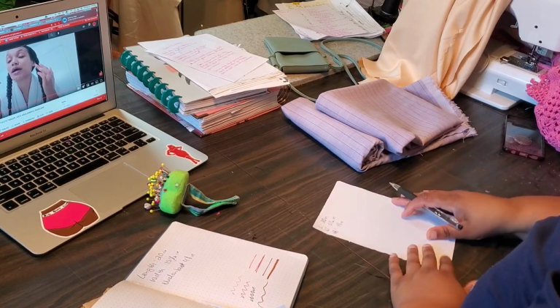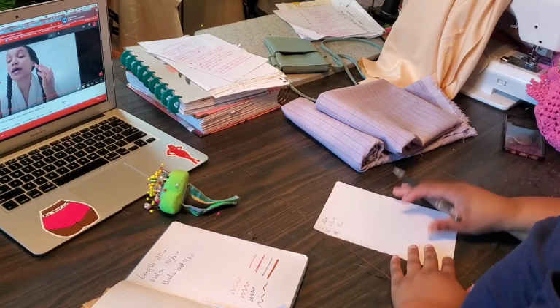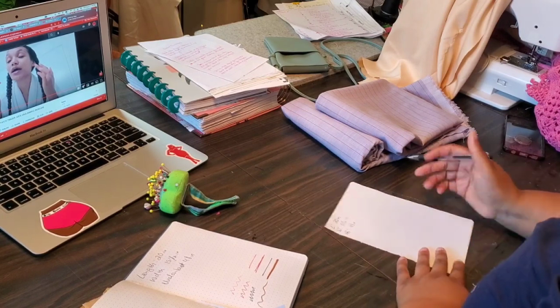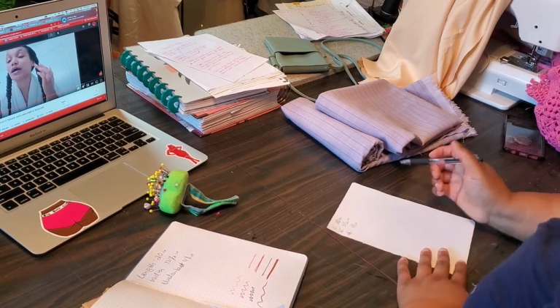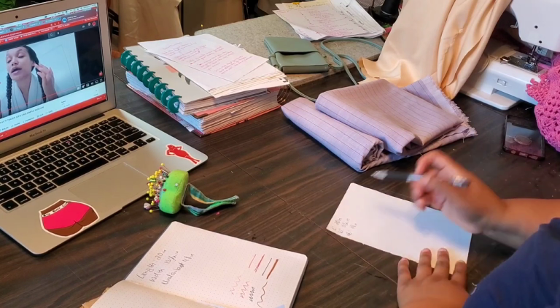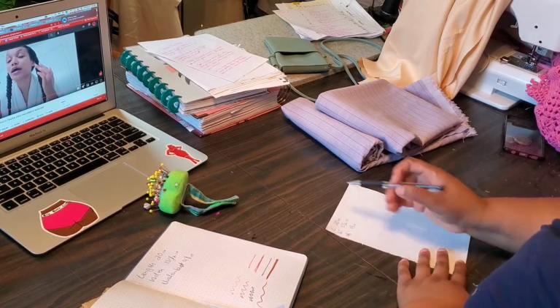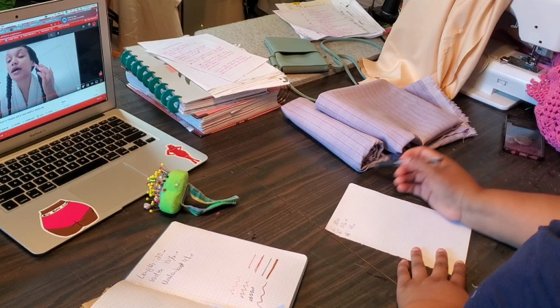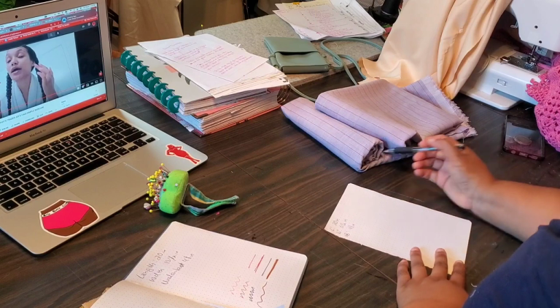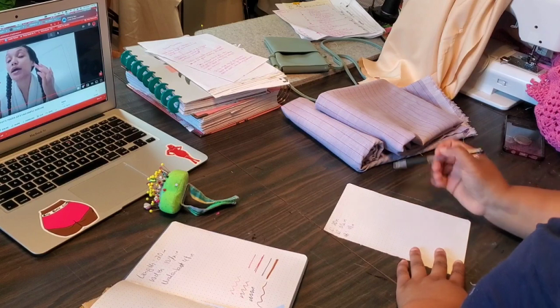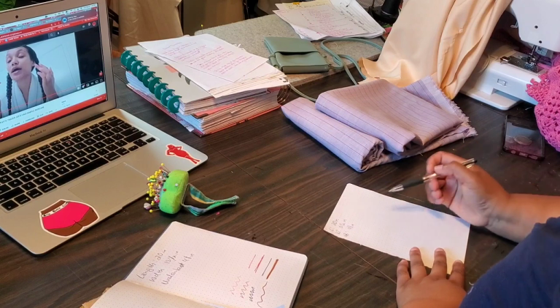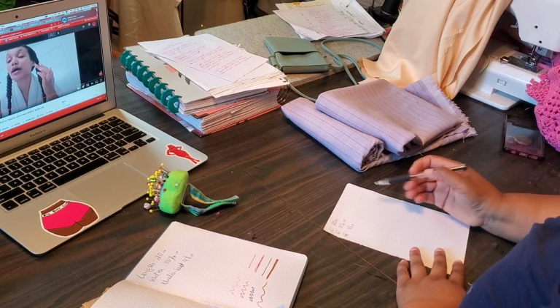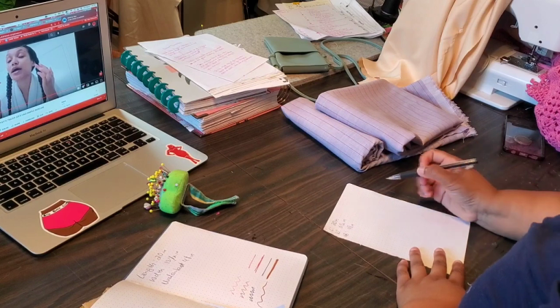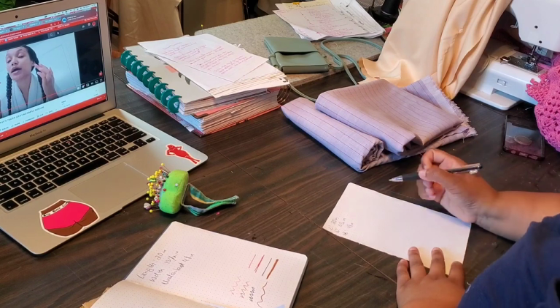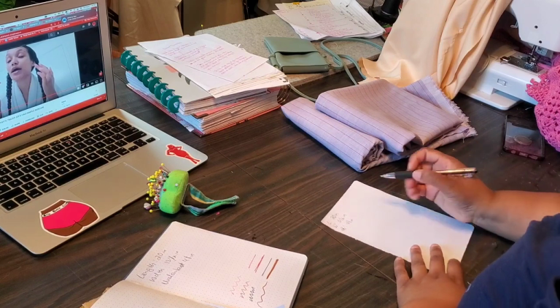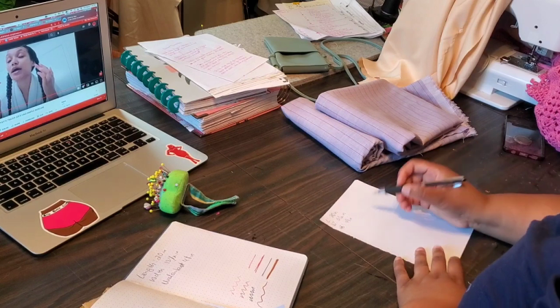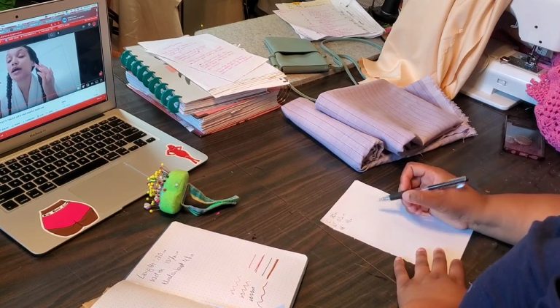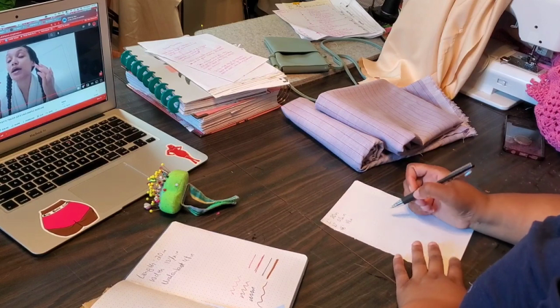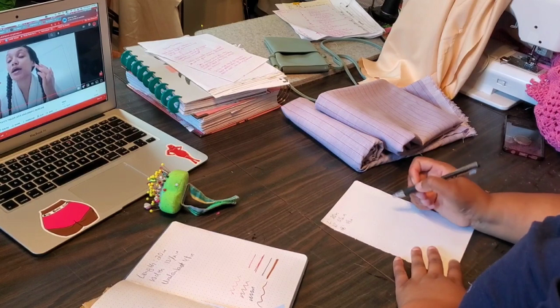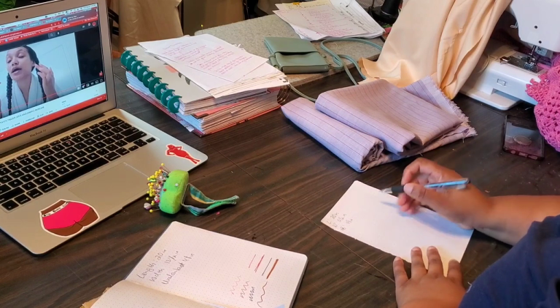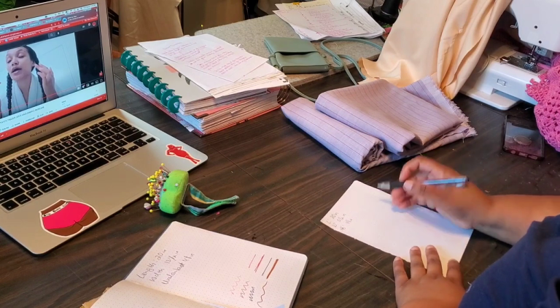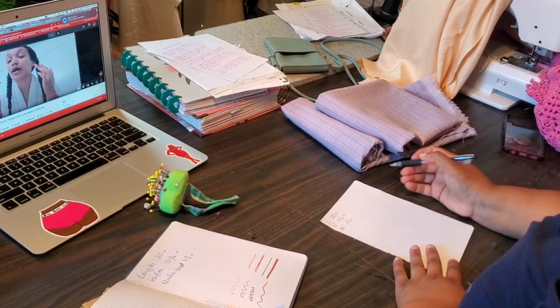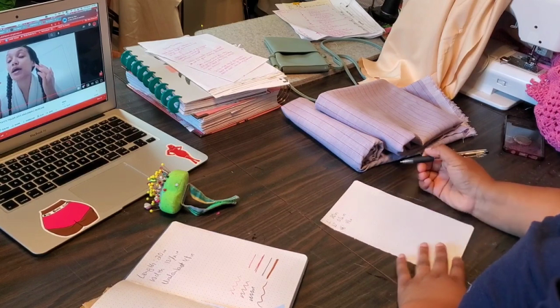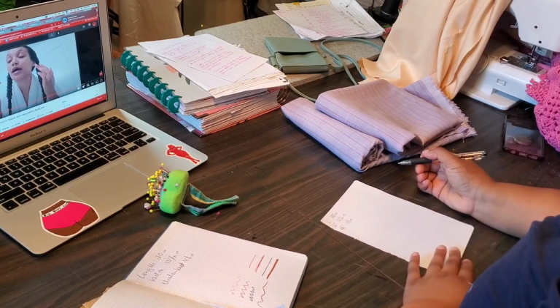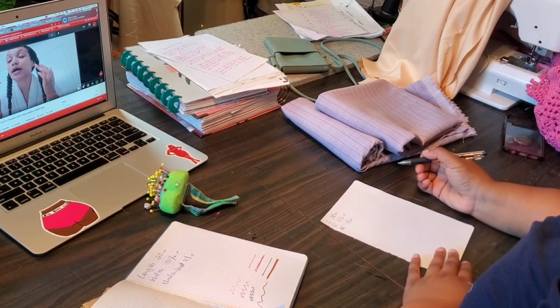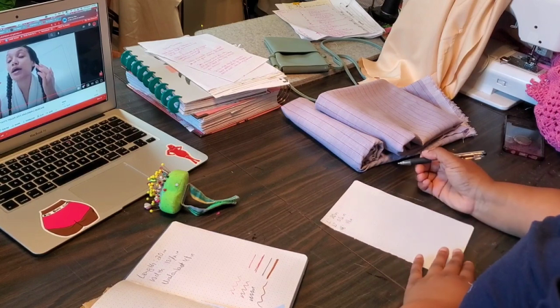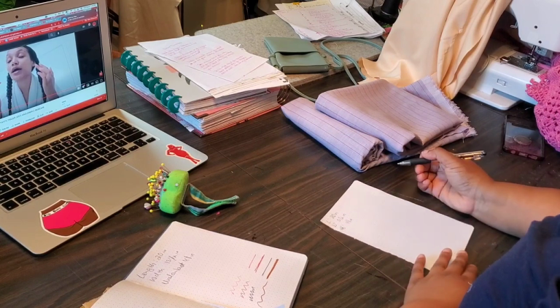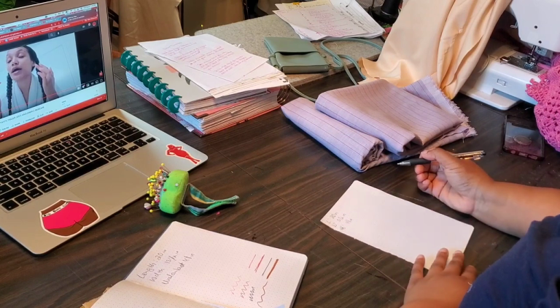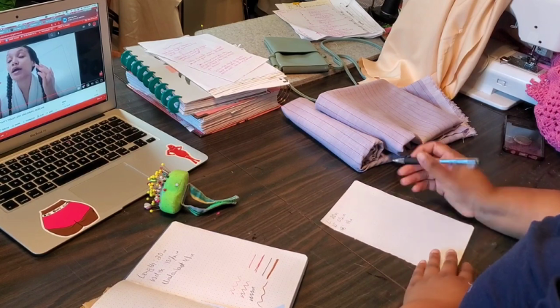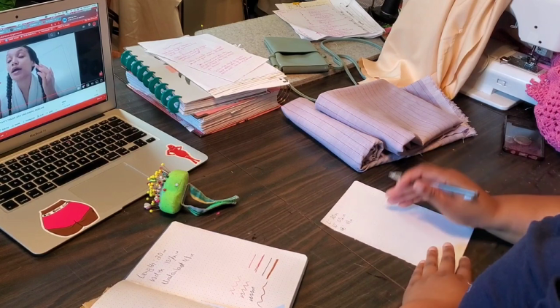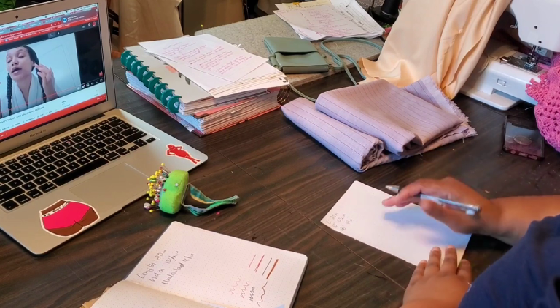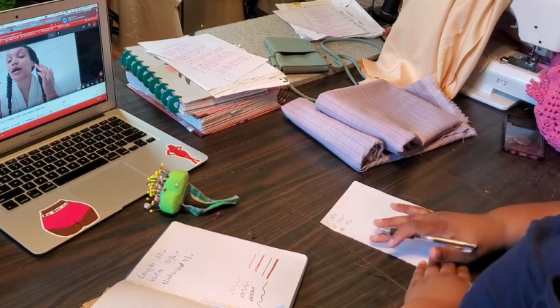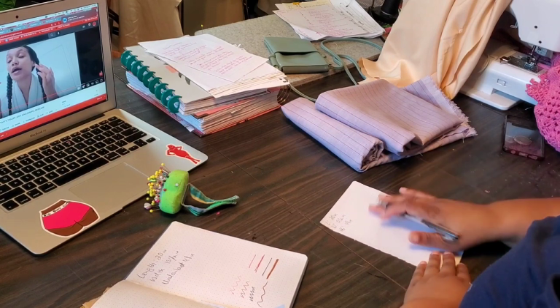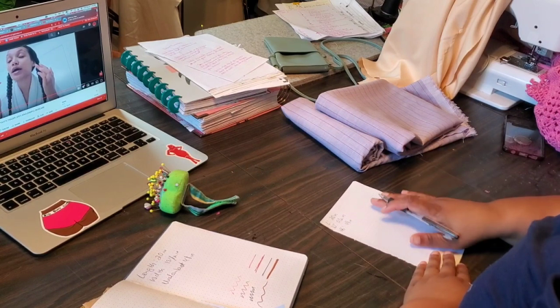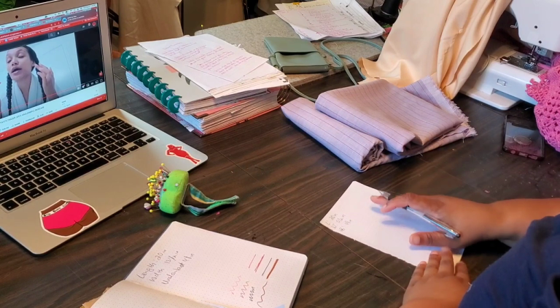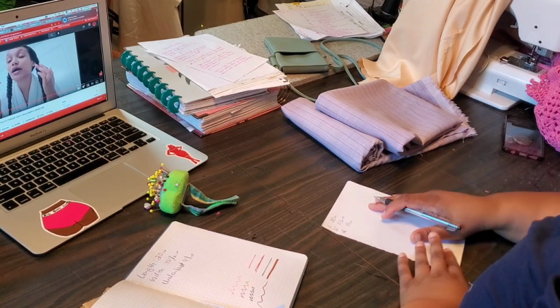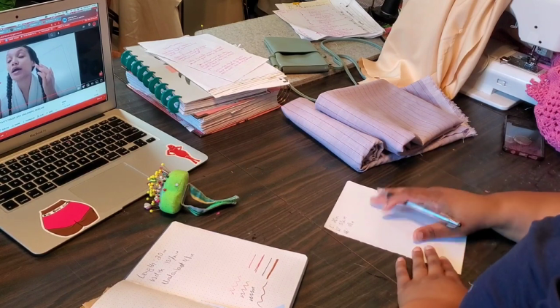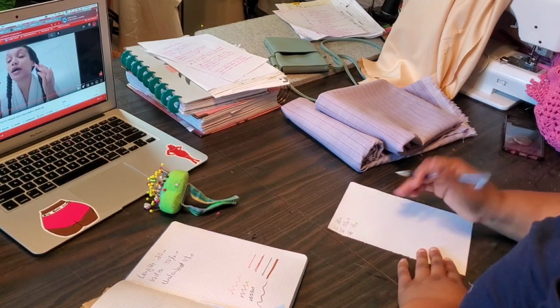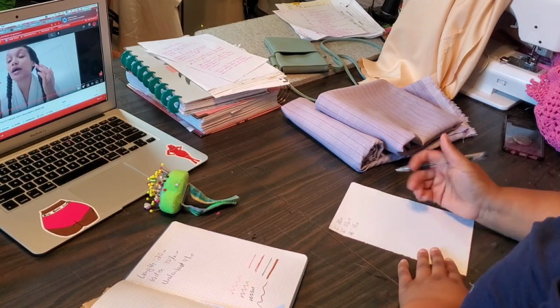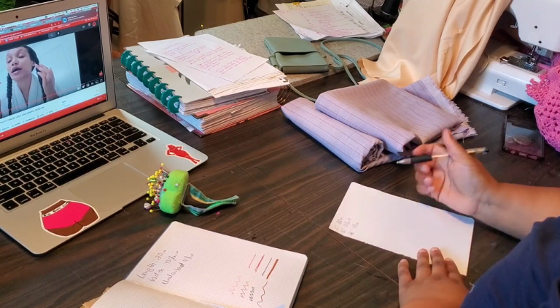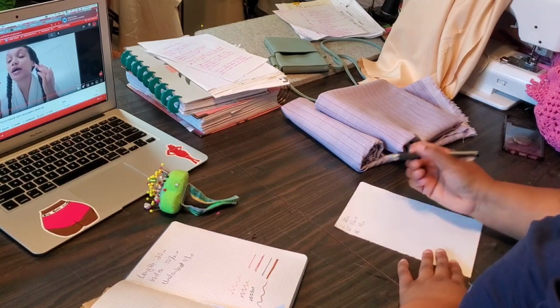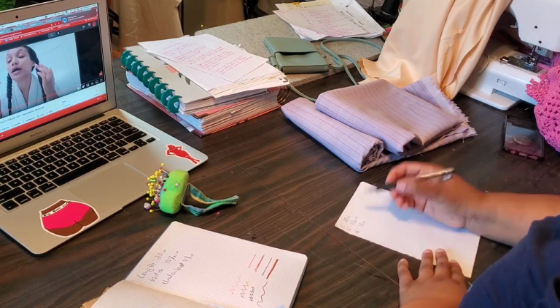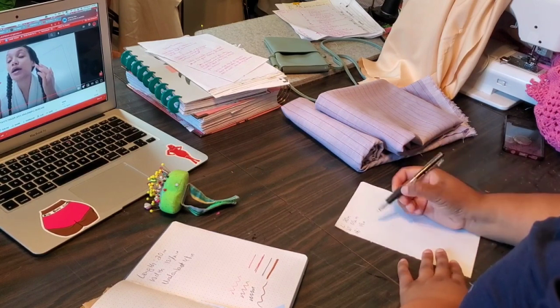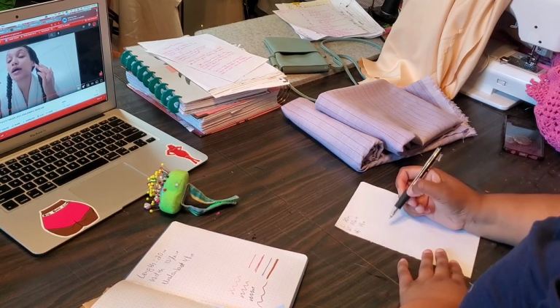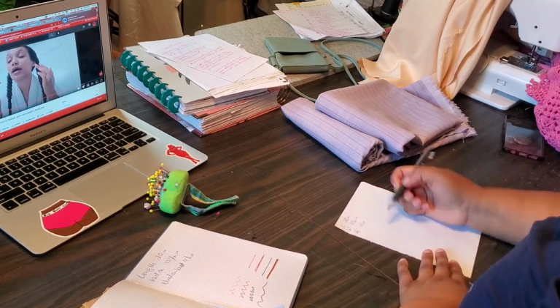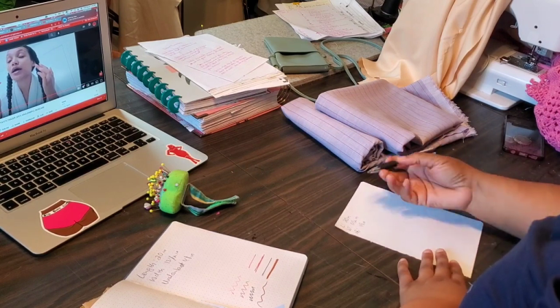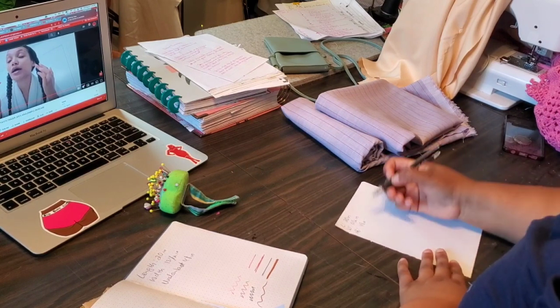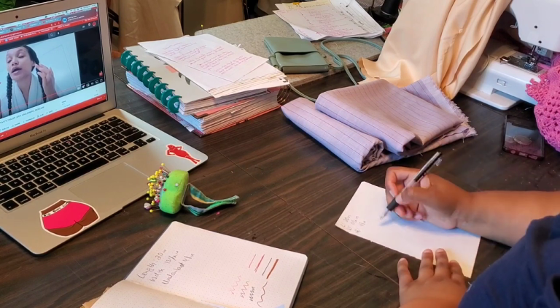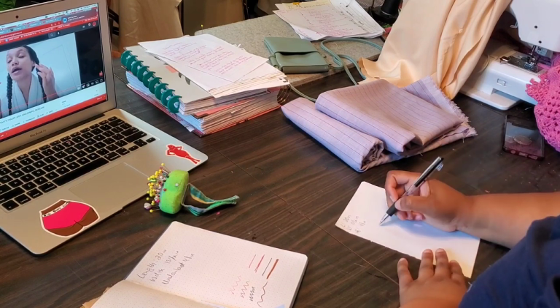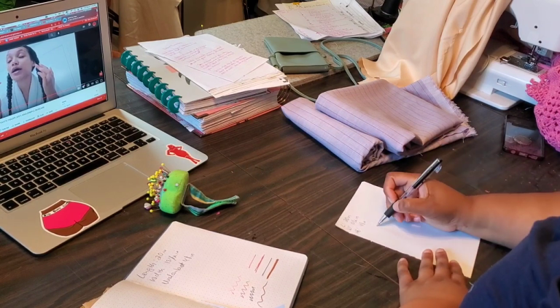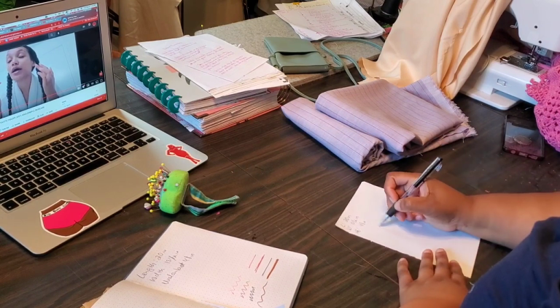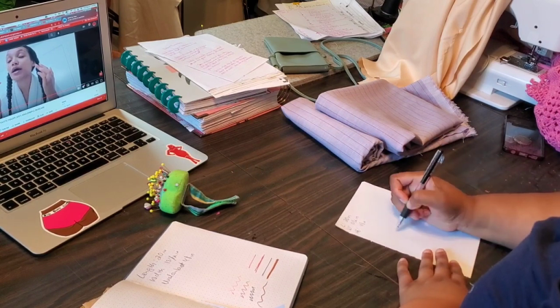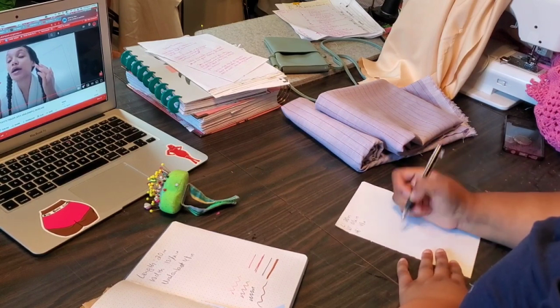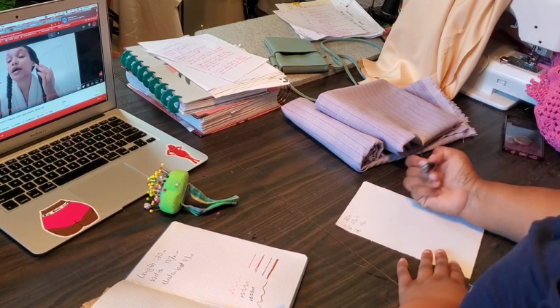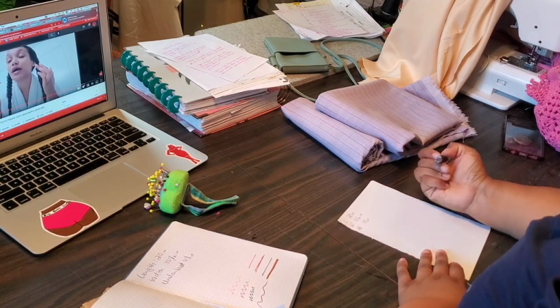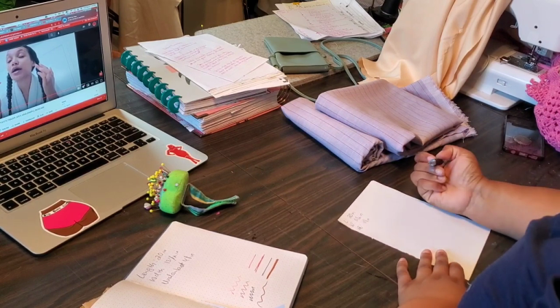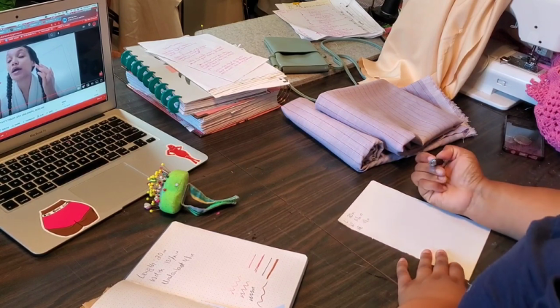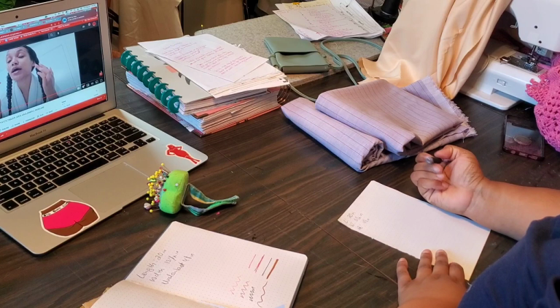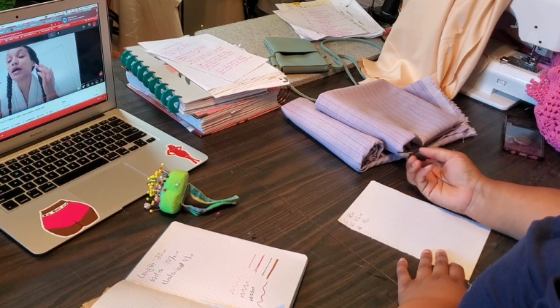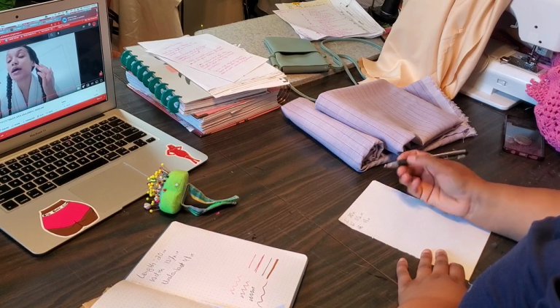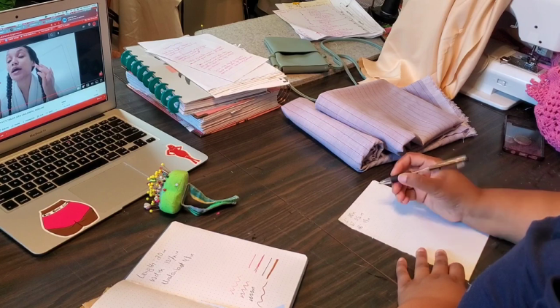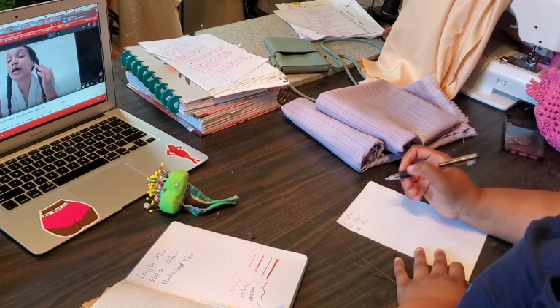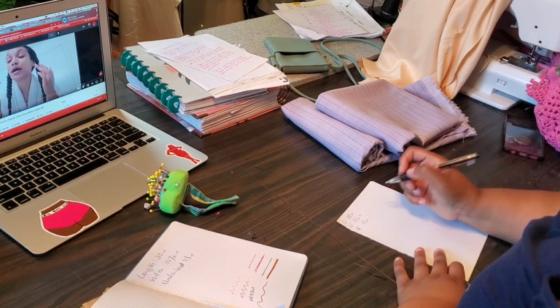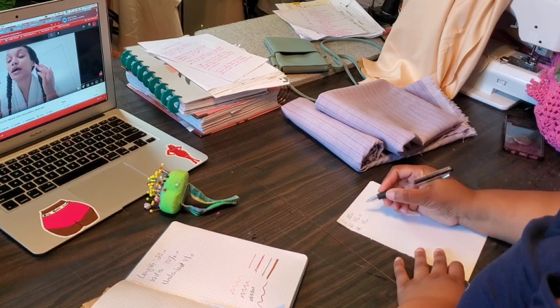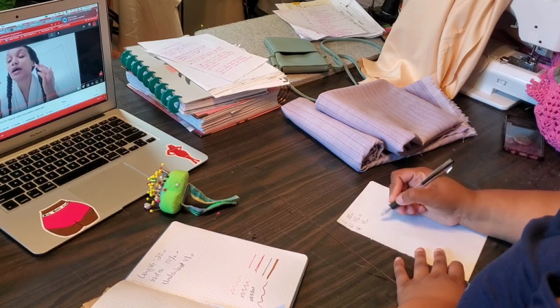I'm going to demonstrate on a piece of paper what we're going to do. We're going to be making a simple rectangle that we'll then use to curve out the armhole and create the neckline. We need a length of 20 inches, so I'm going to use this piece of paper and count 20 dots down.